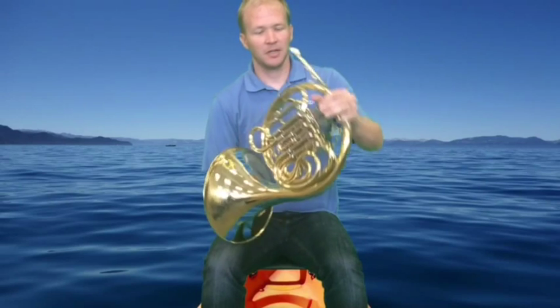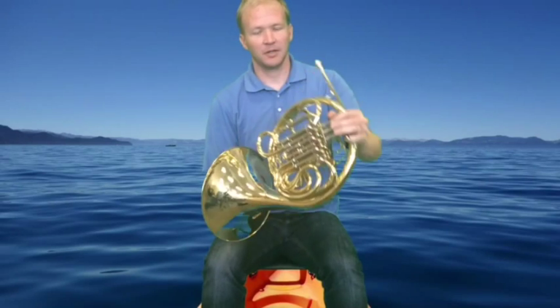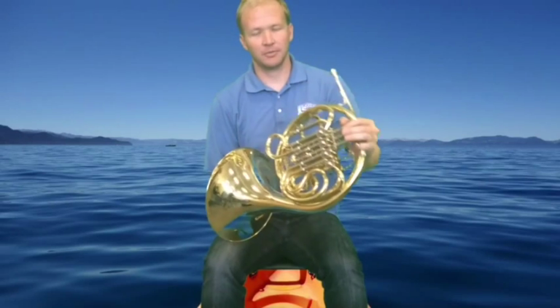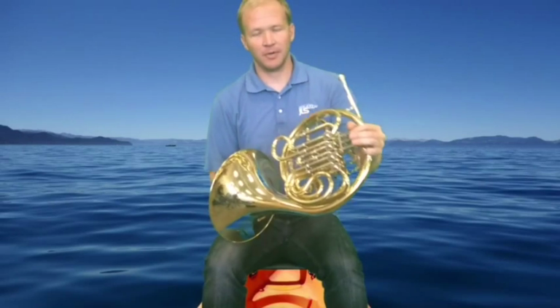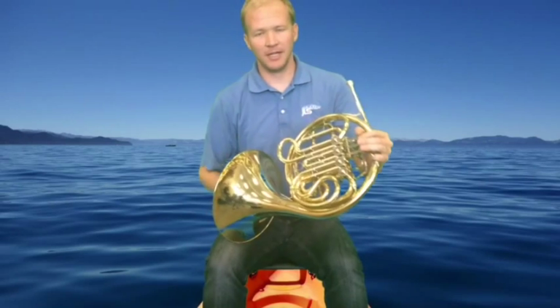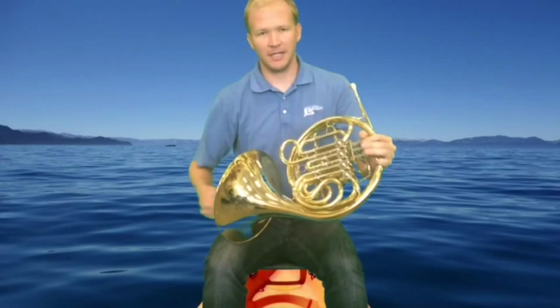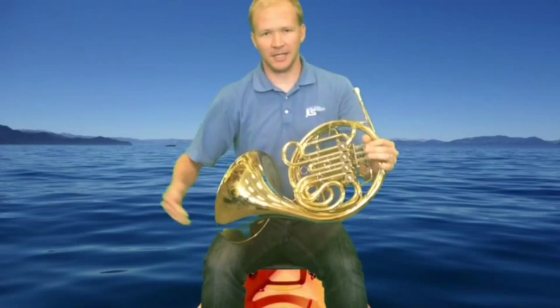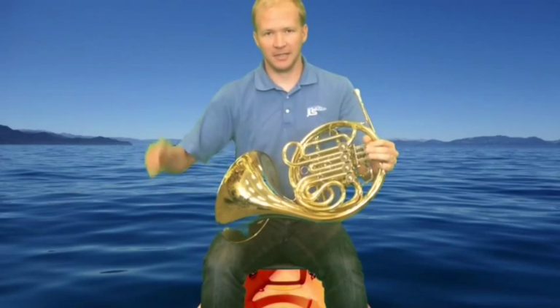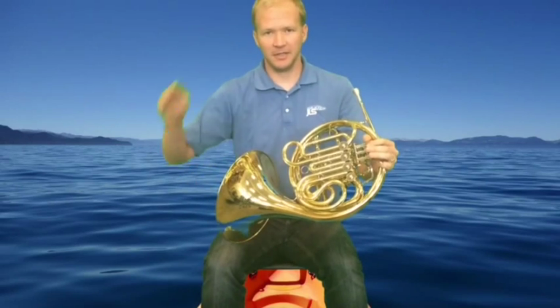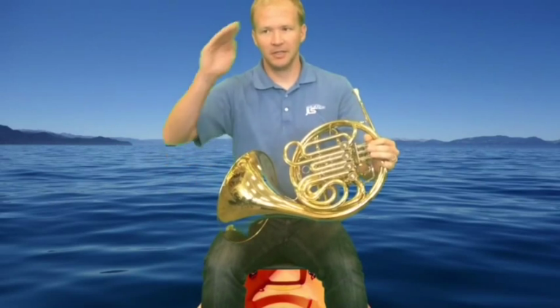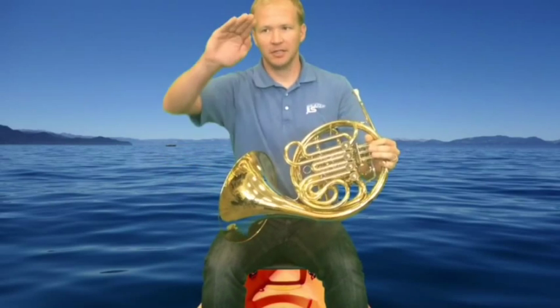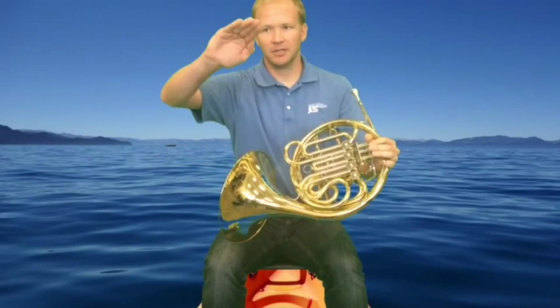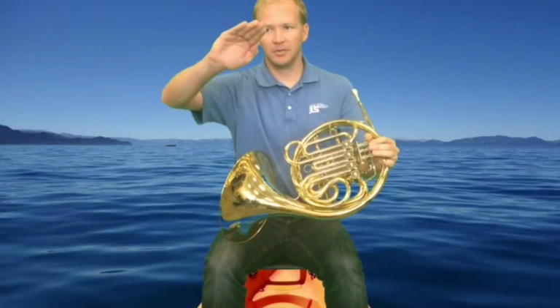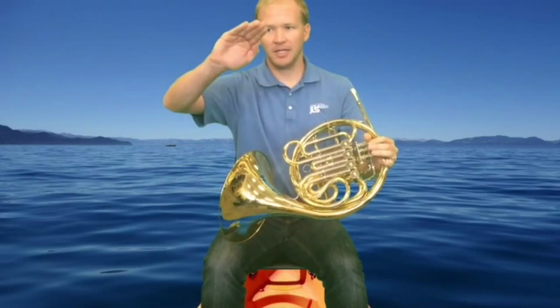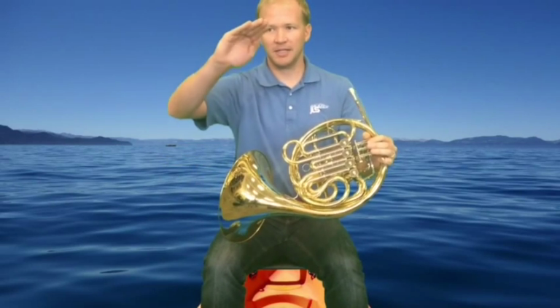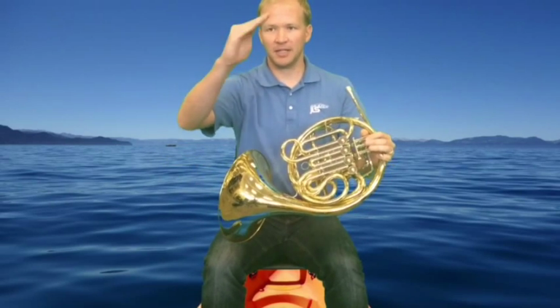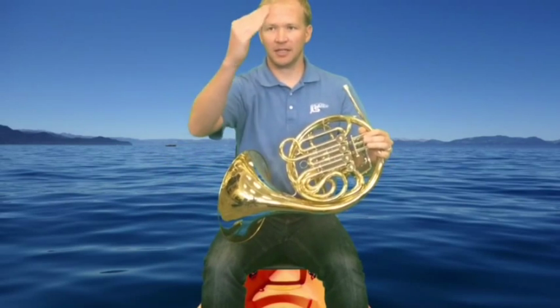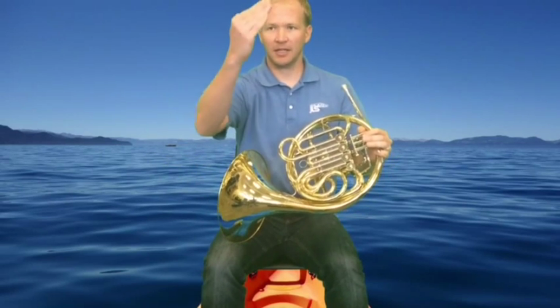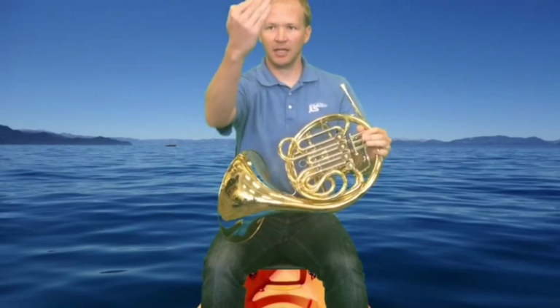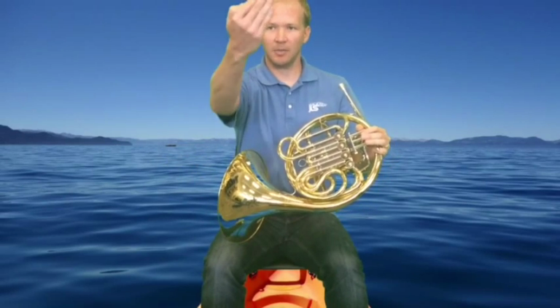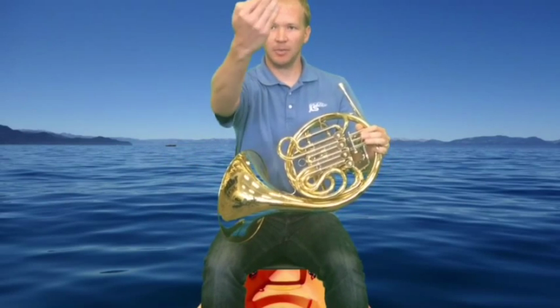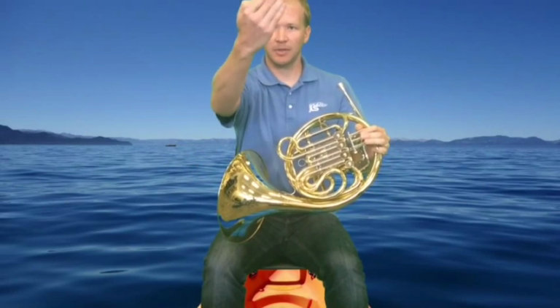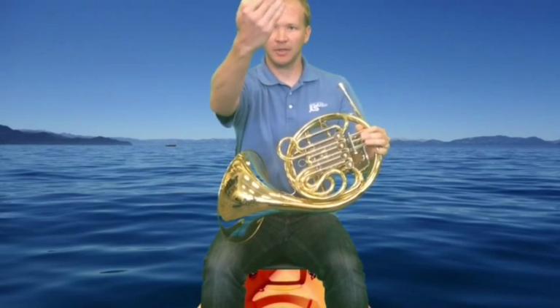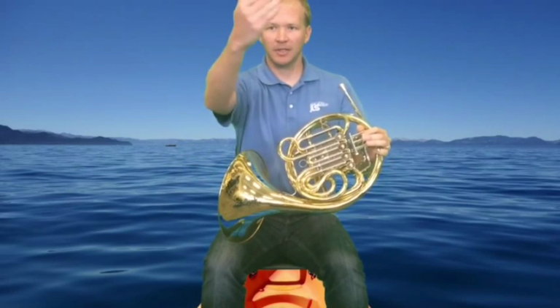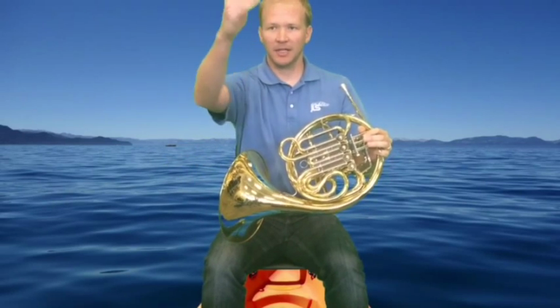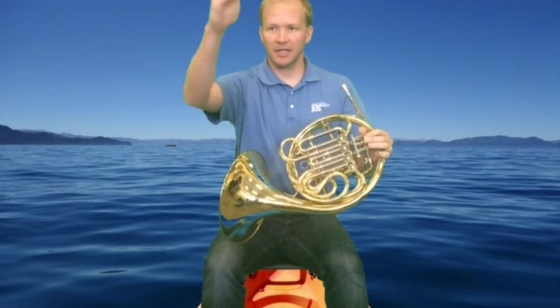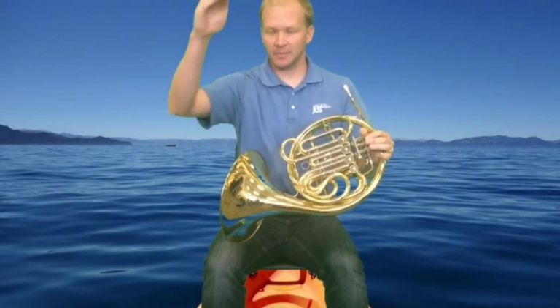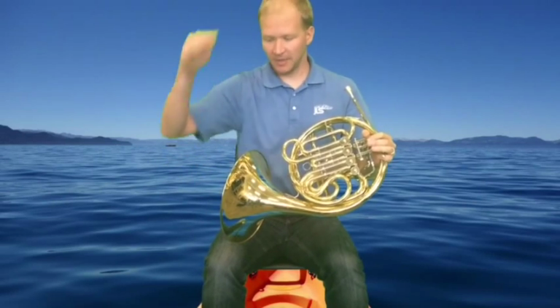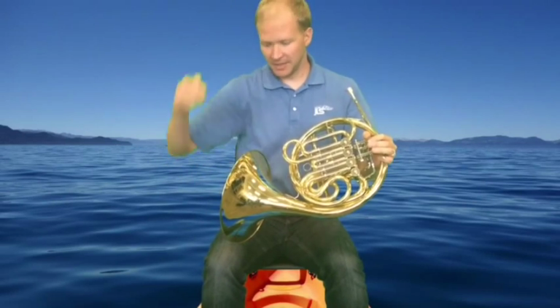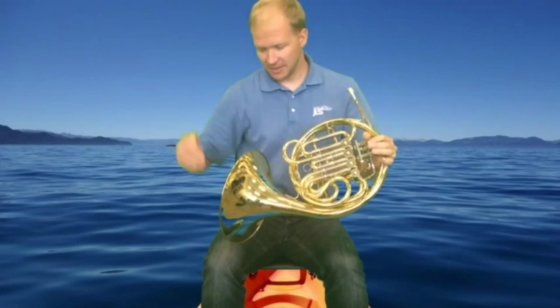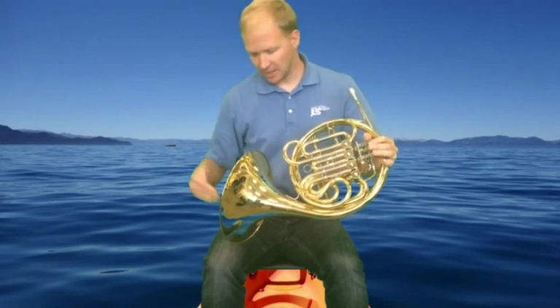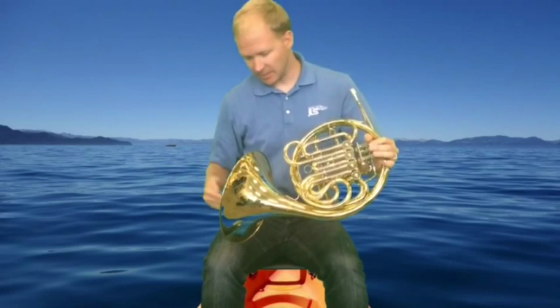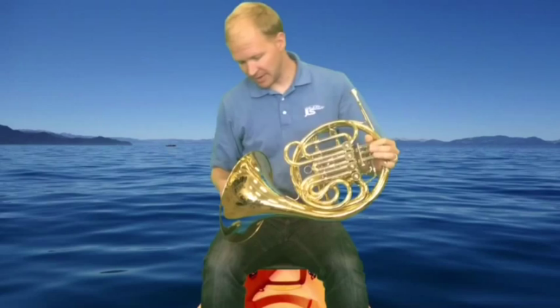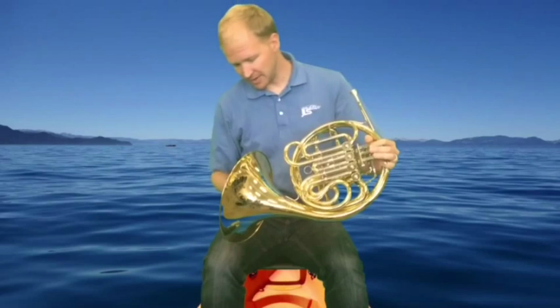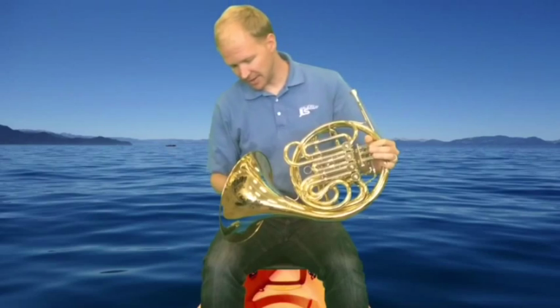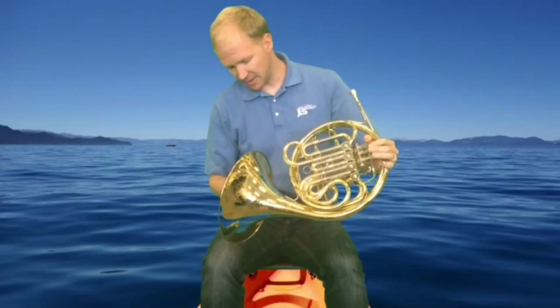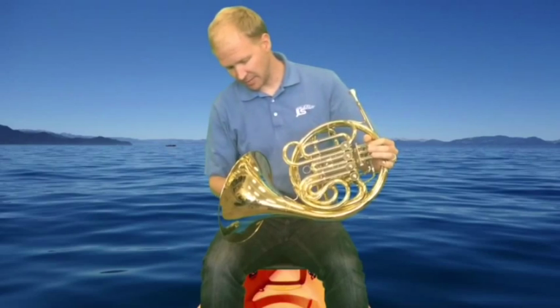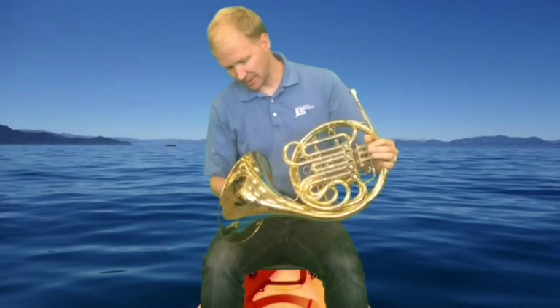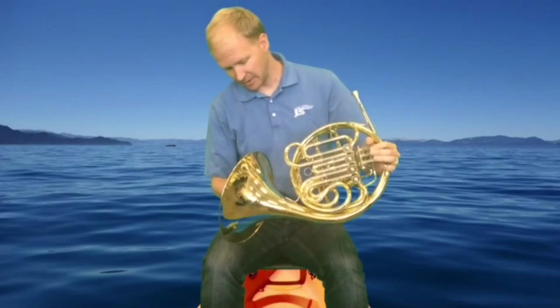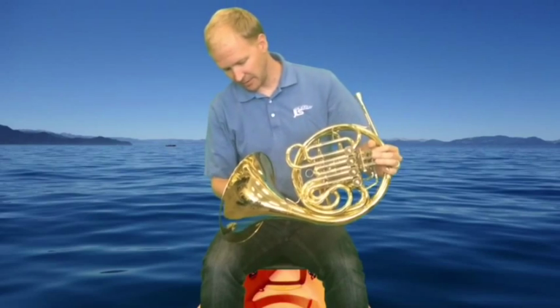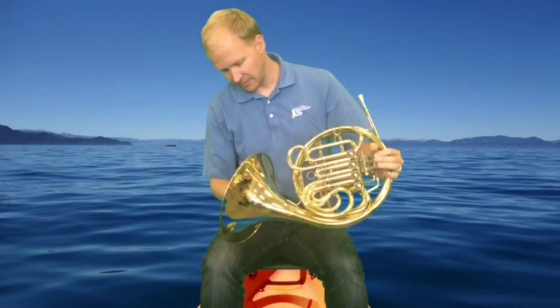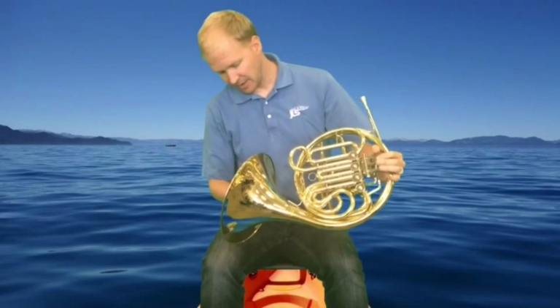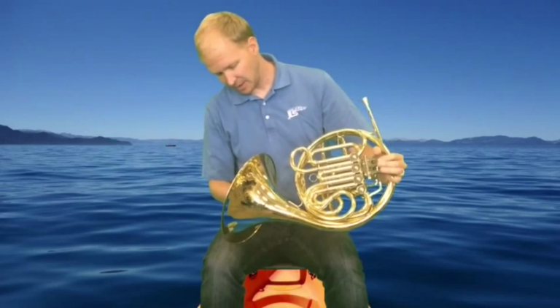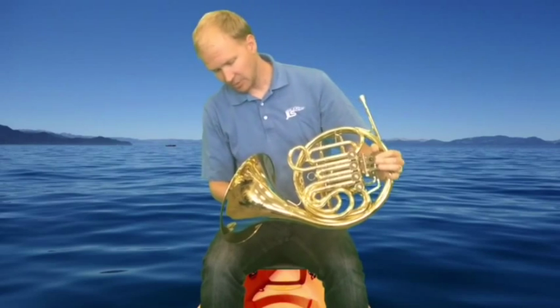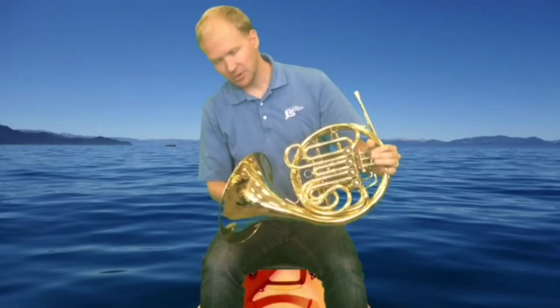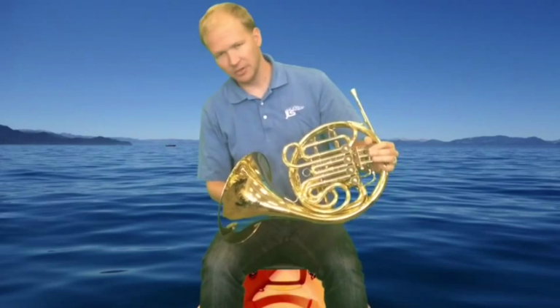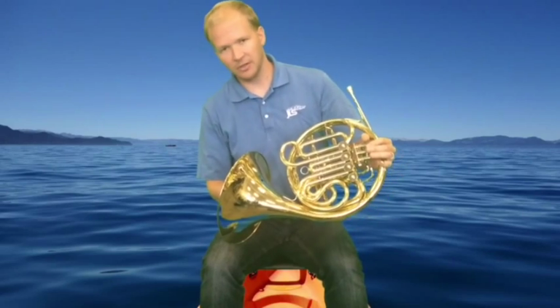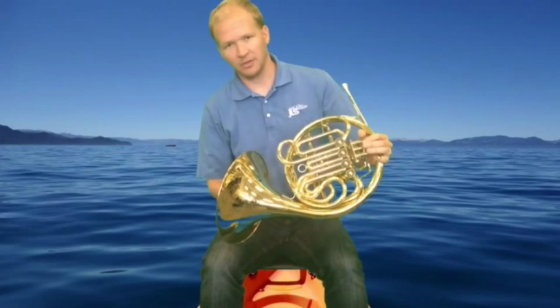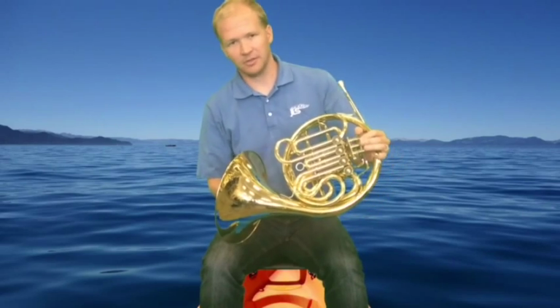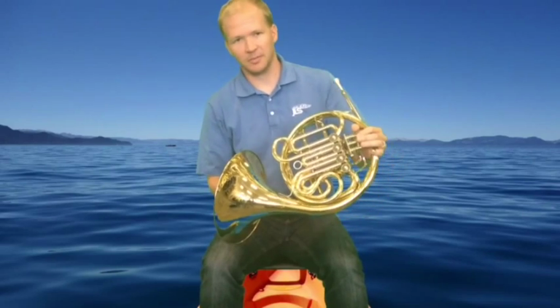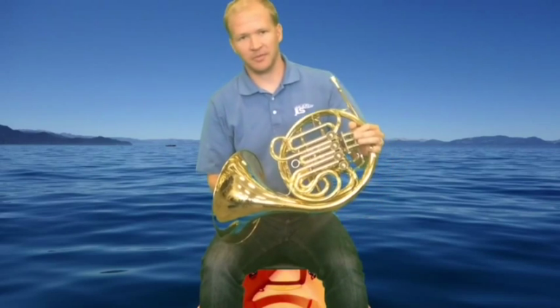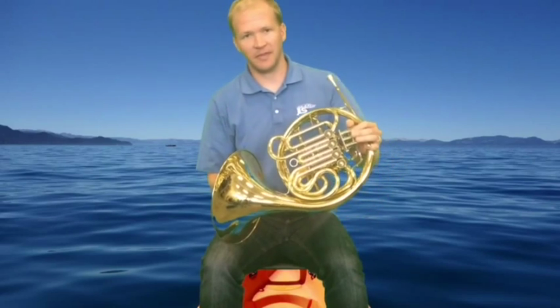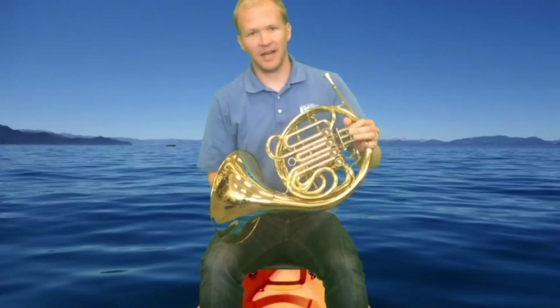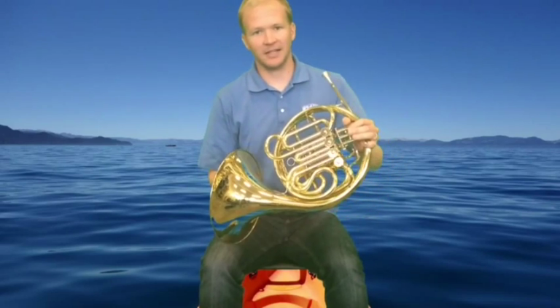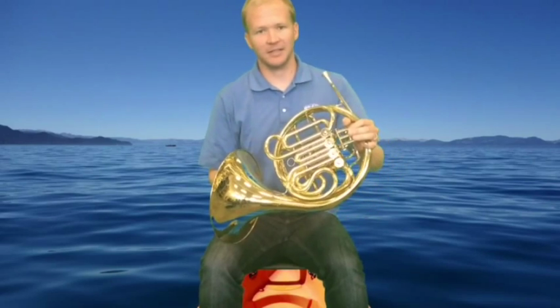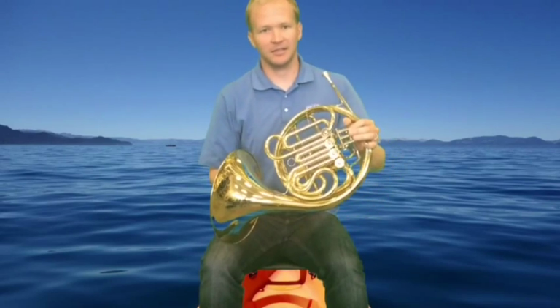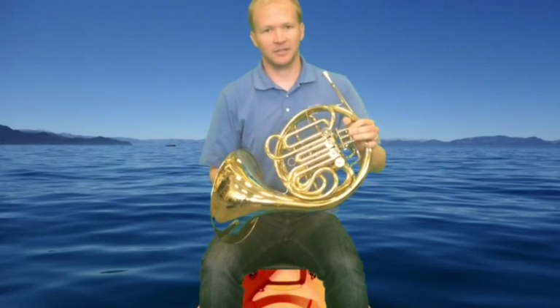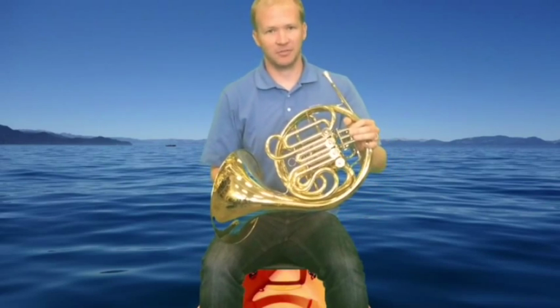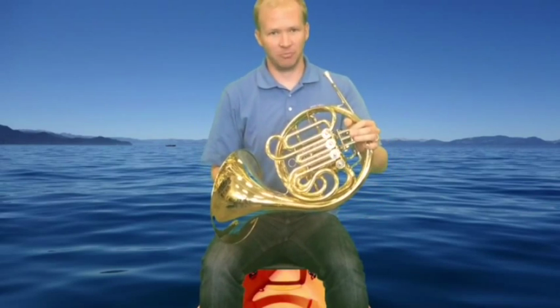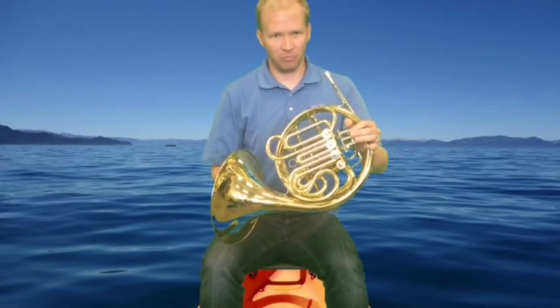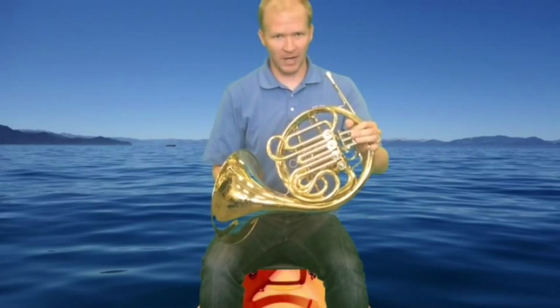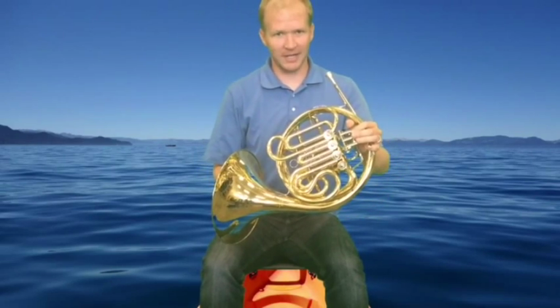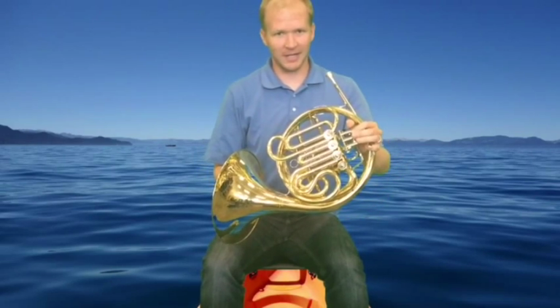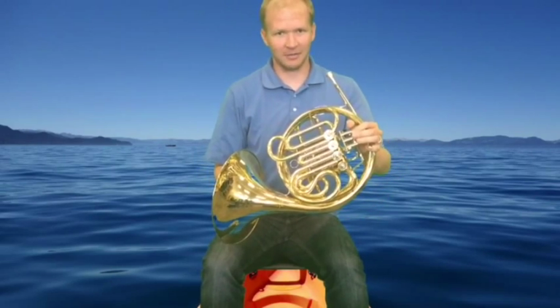The right hand creates a cup, is placed up inside the bell, and we'll show you a close-up of that right now.